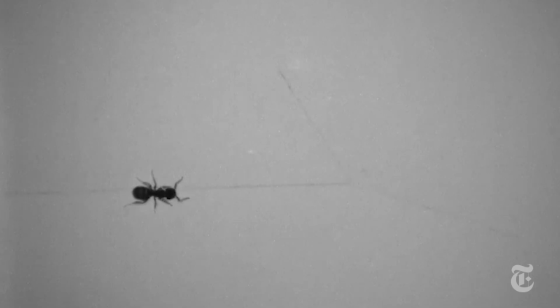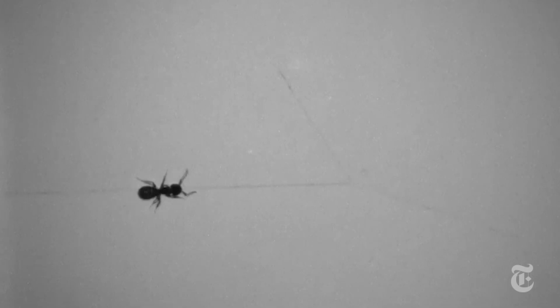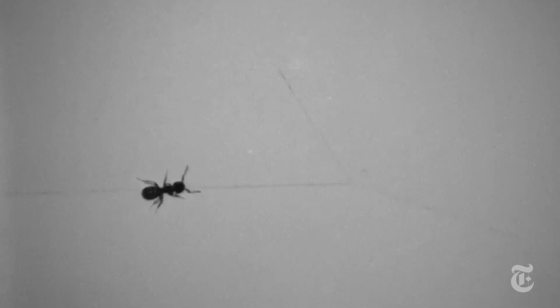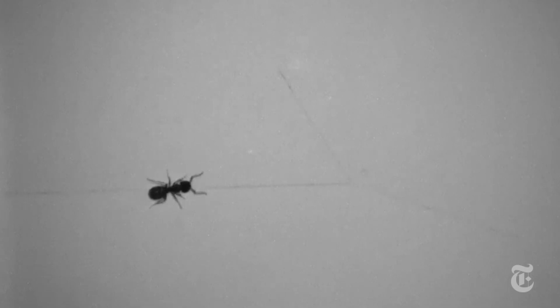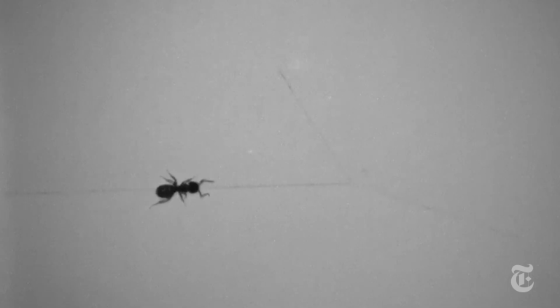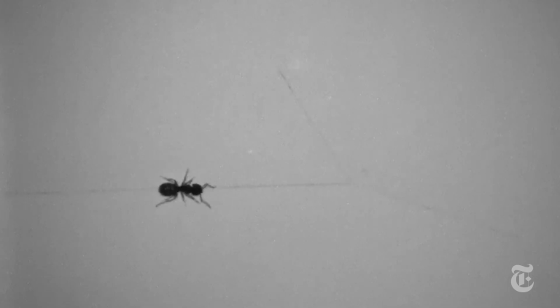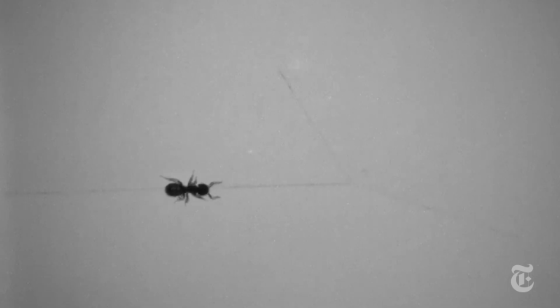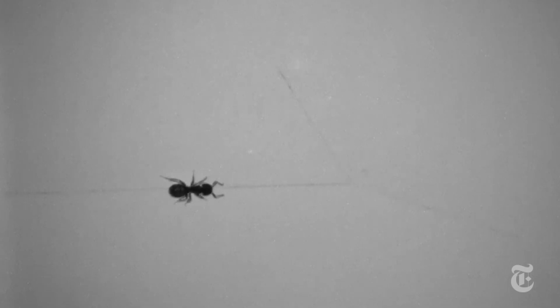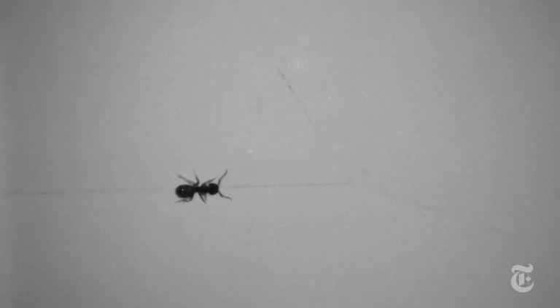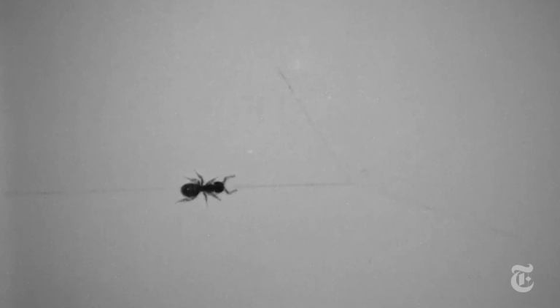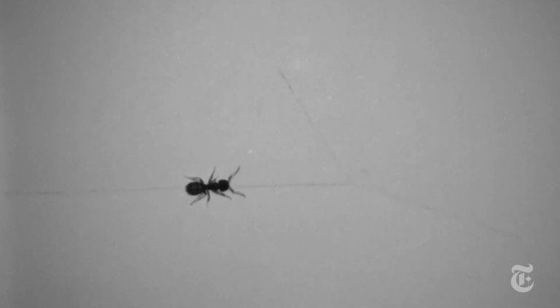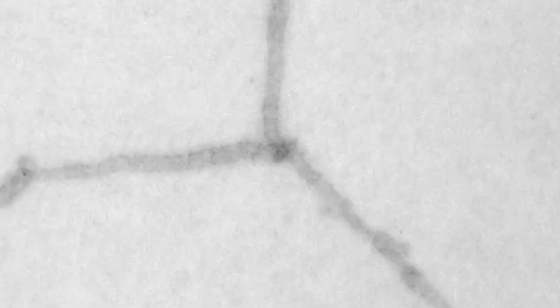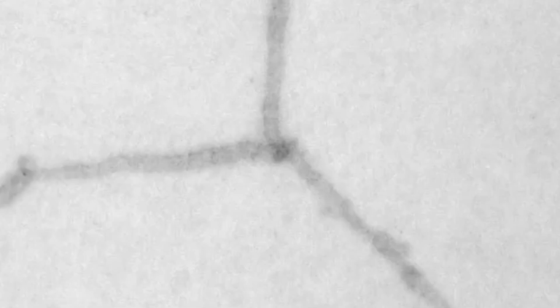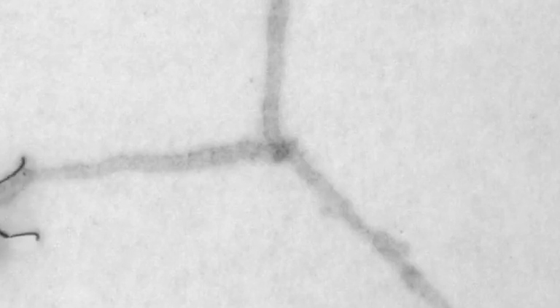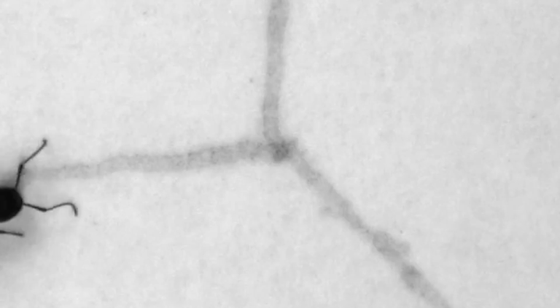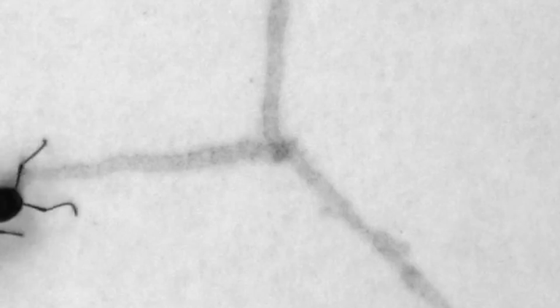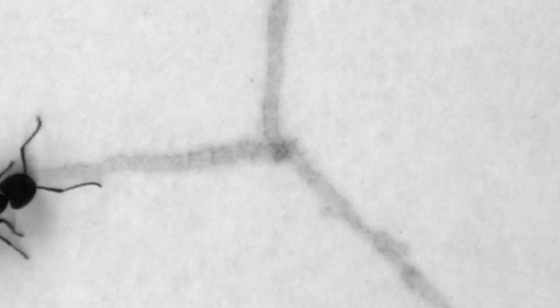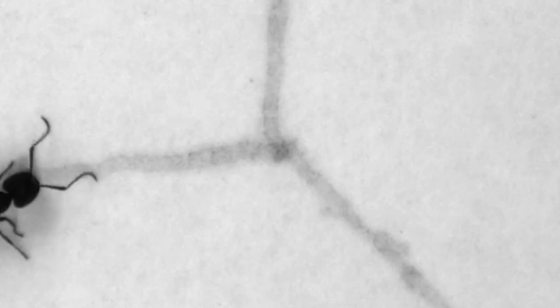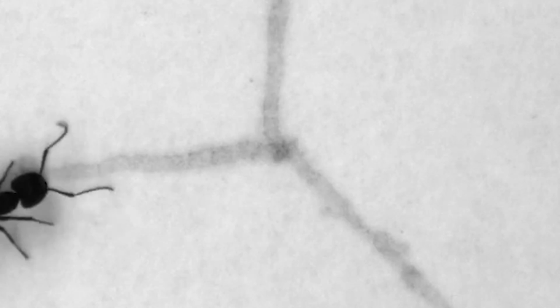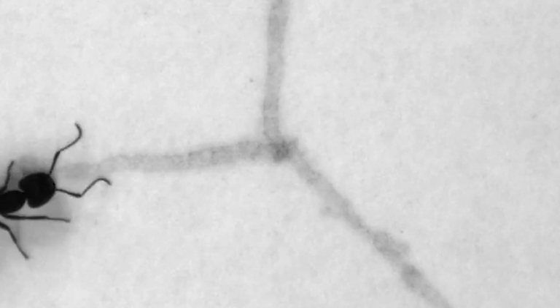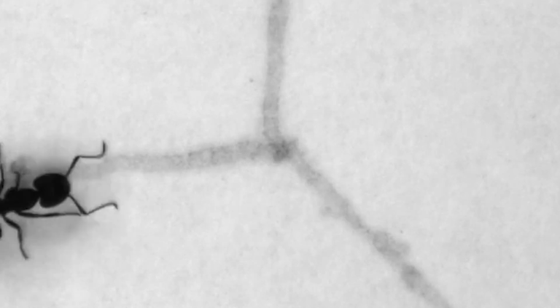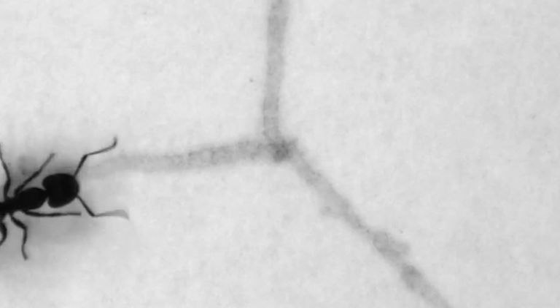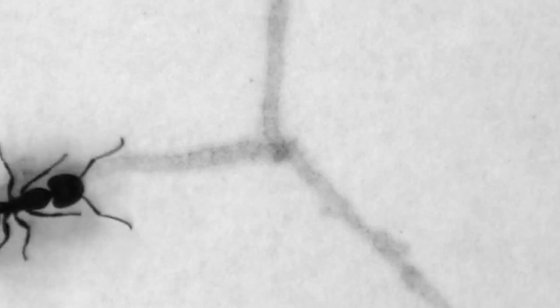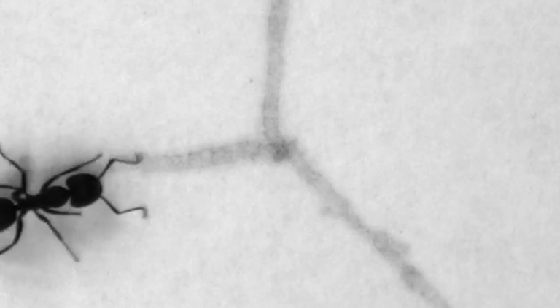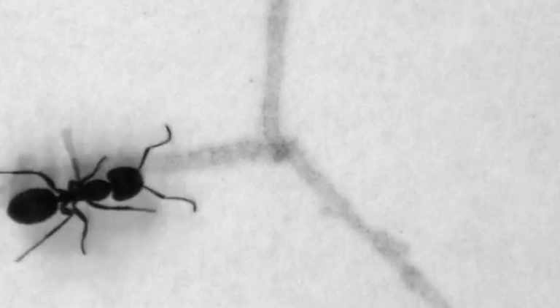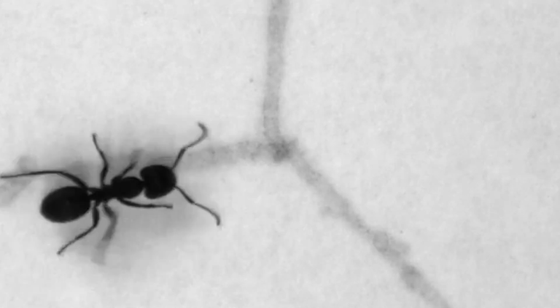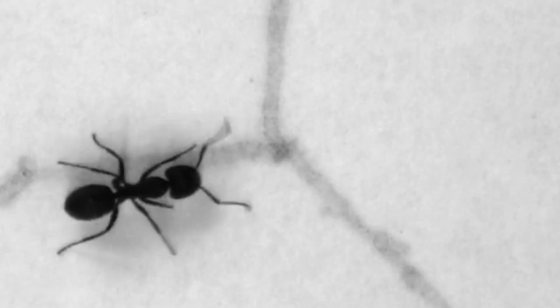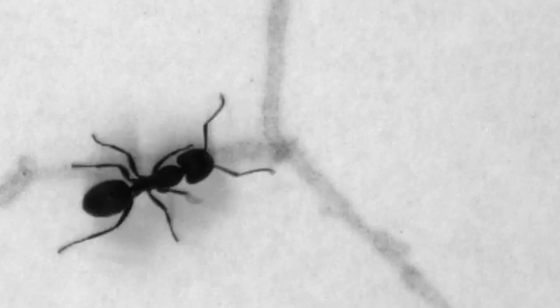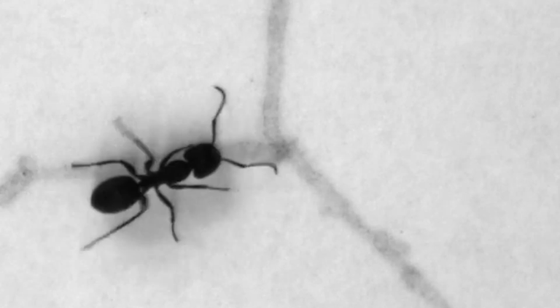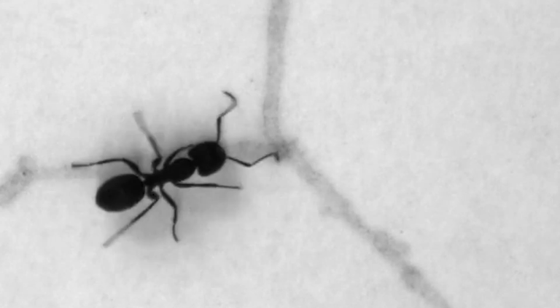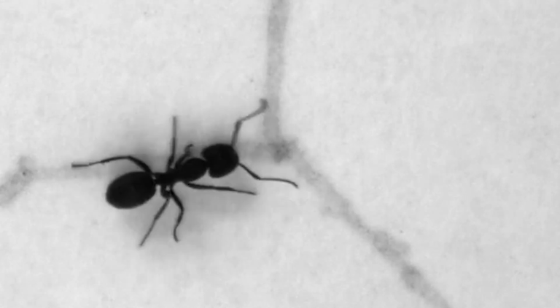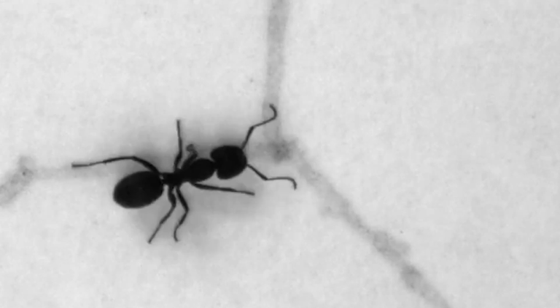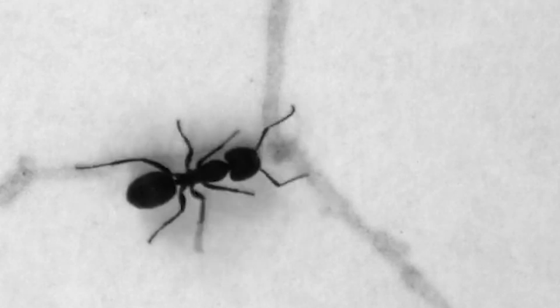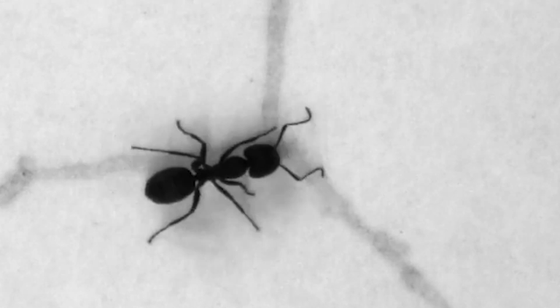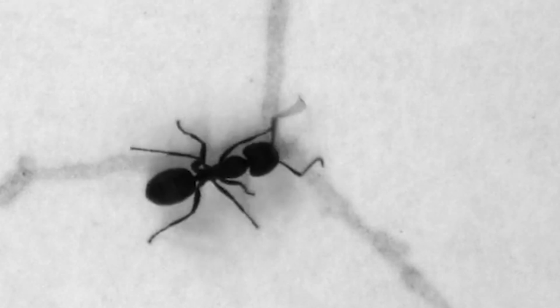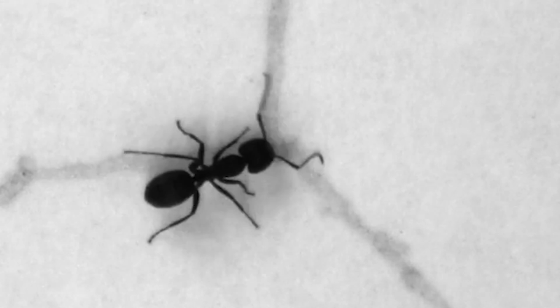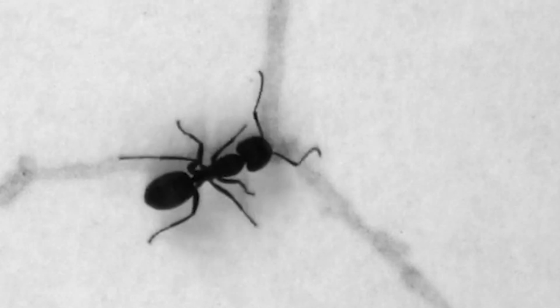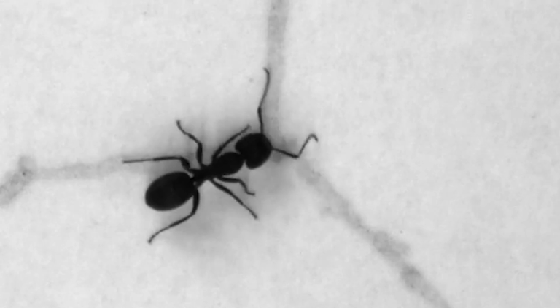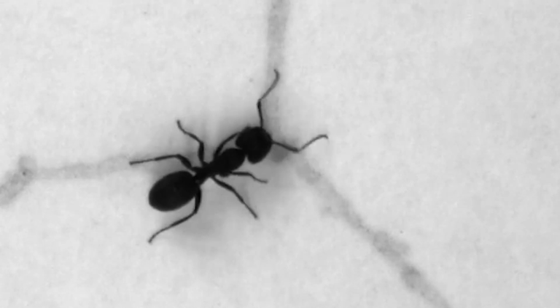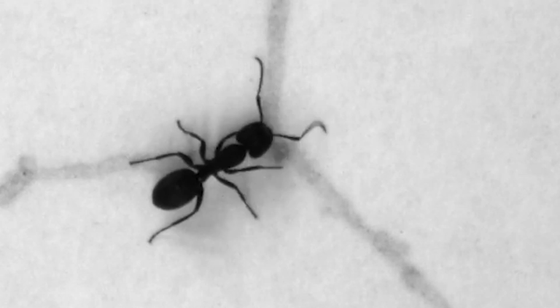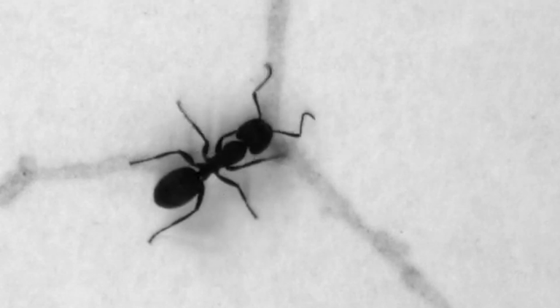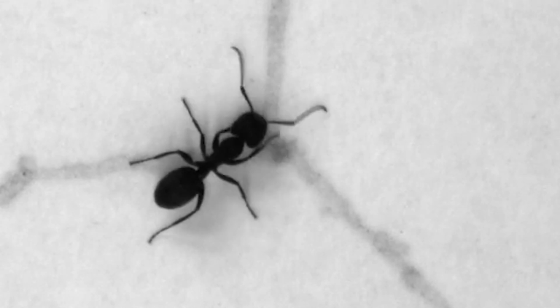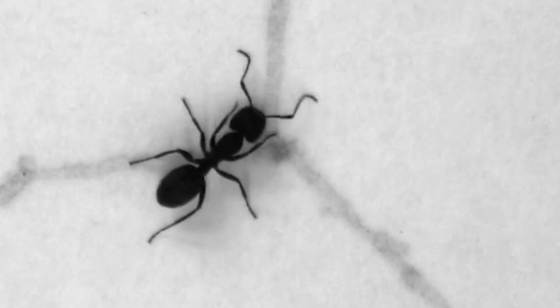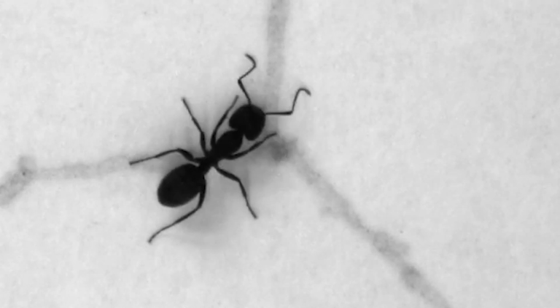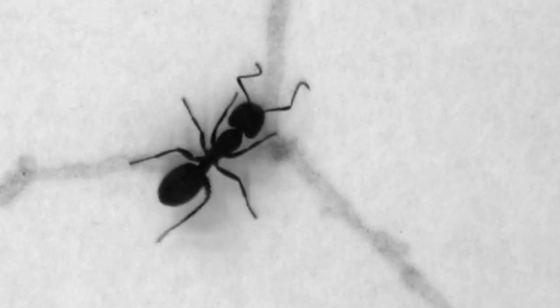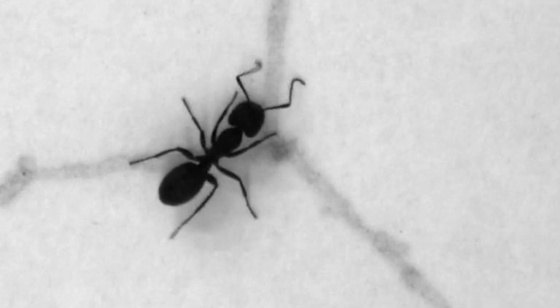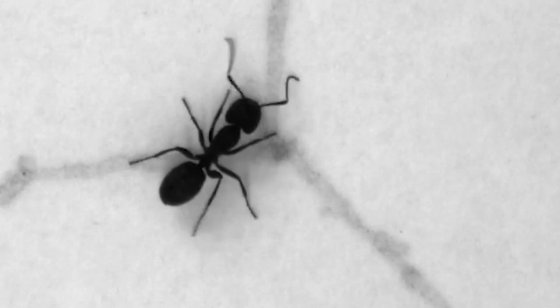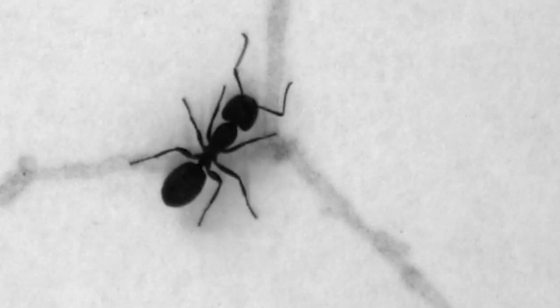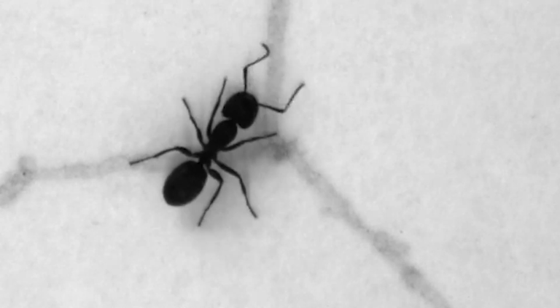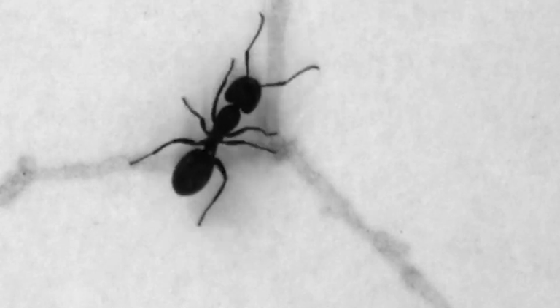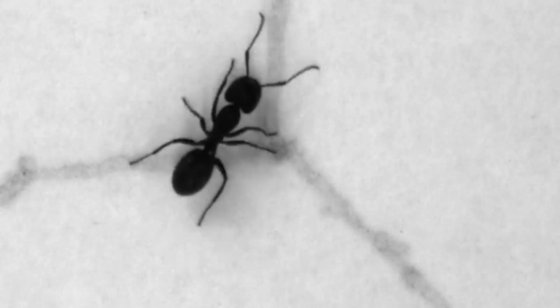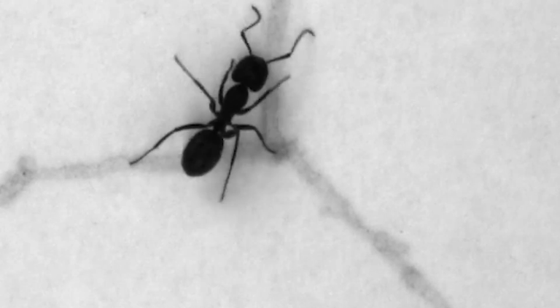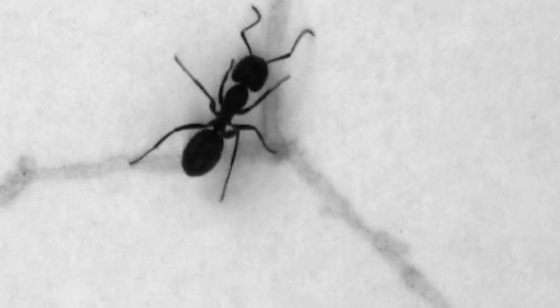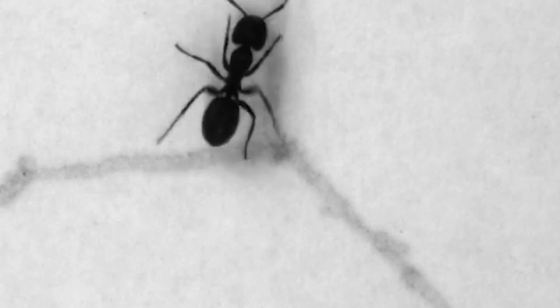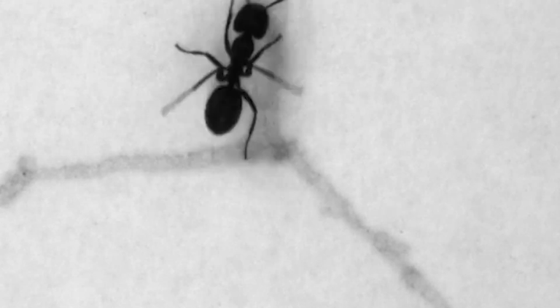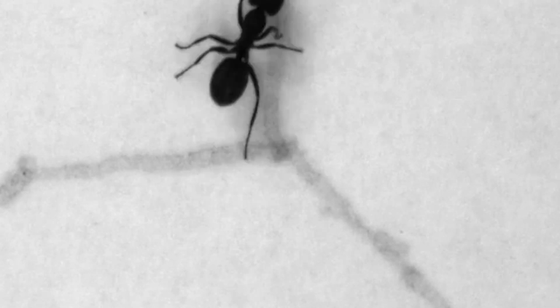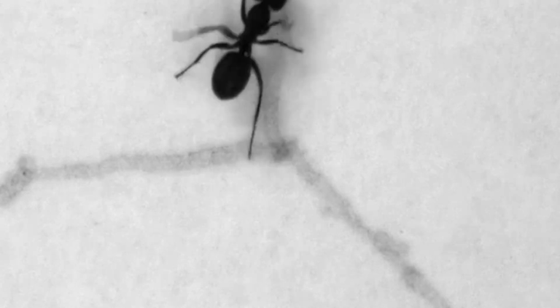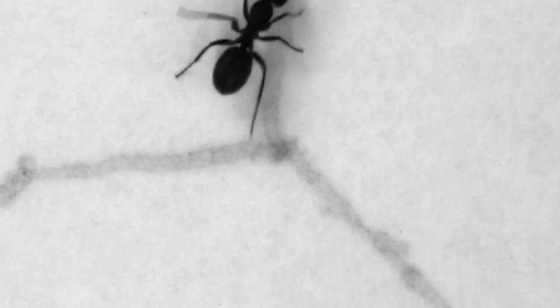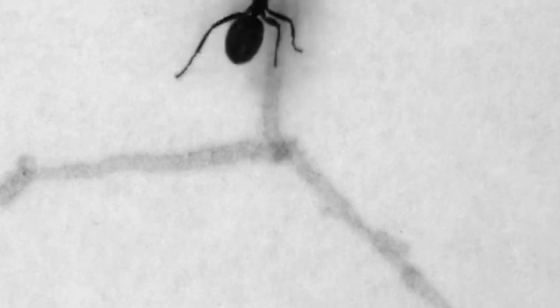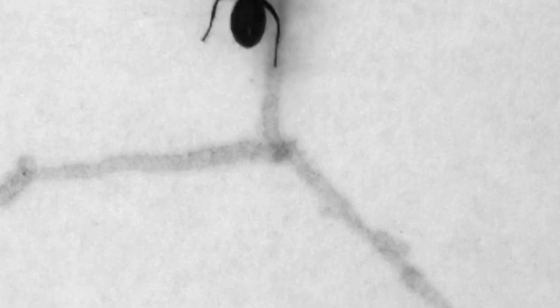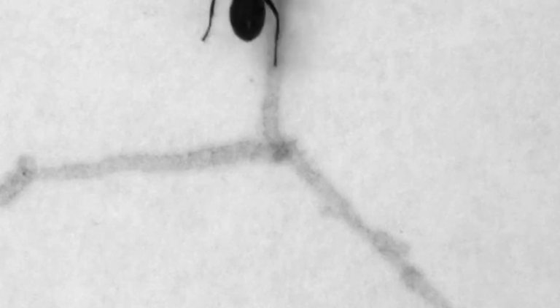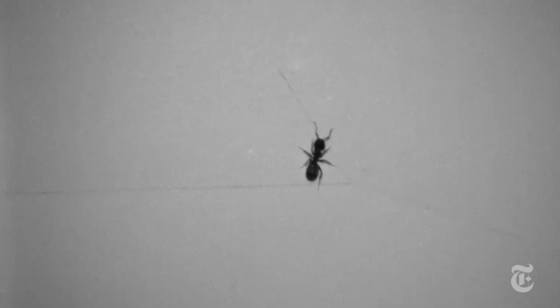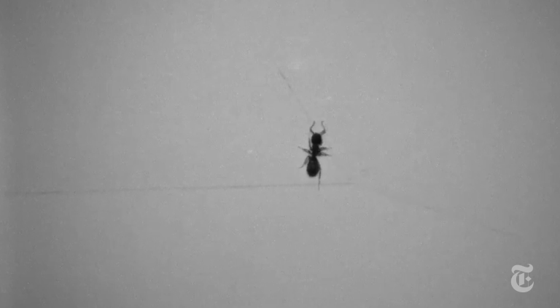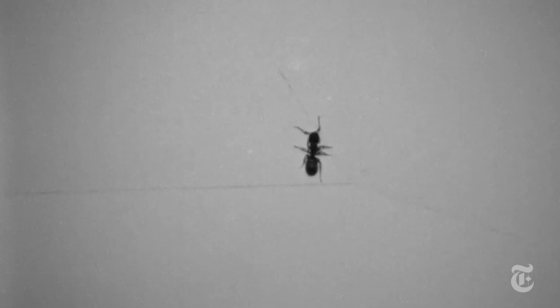Ants don't have noses. Their smelling organs are mostly in their antennae. They have a few on their feet, but that's another story.